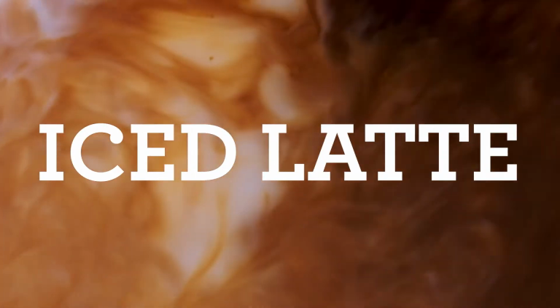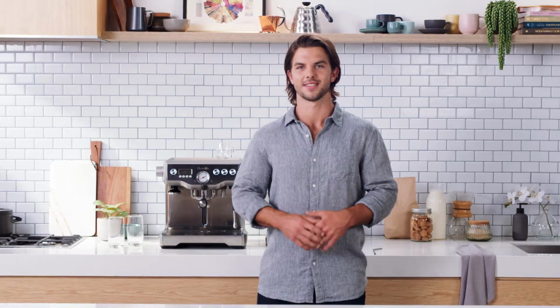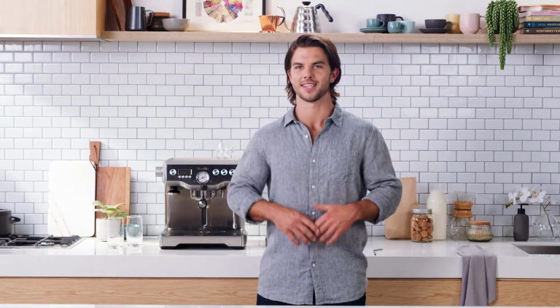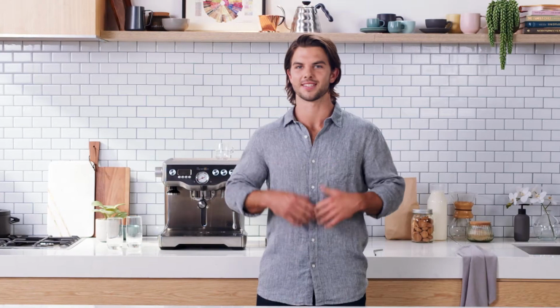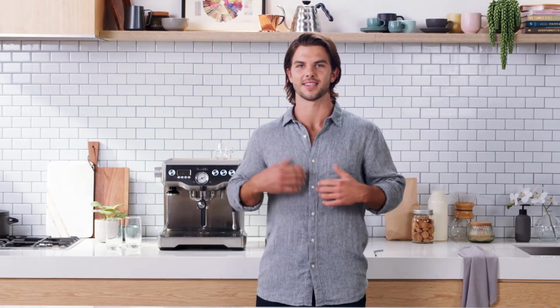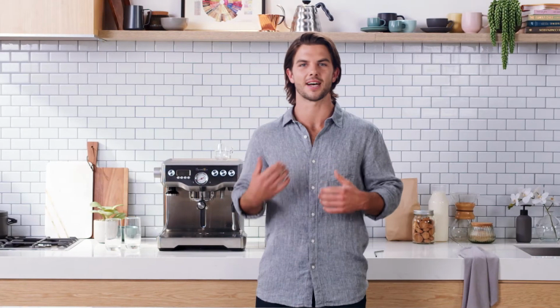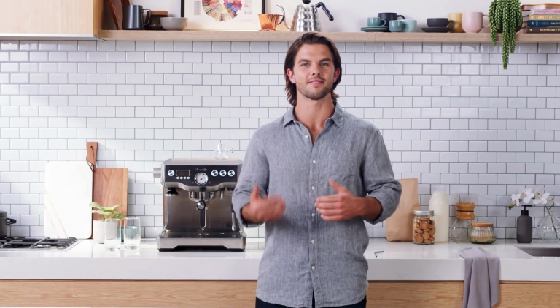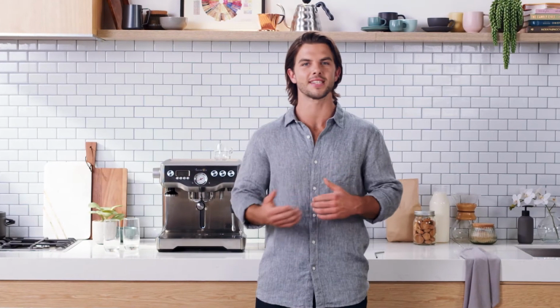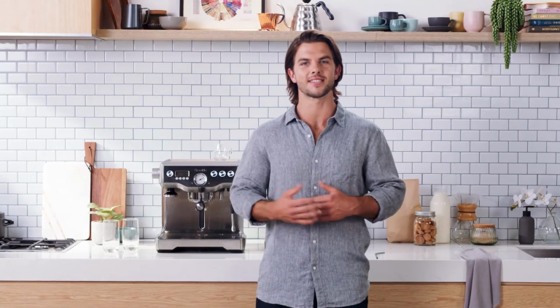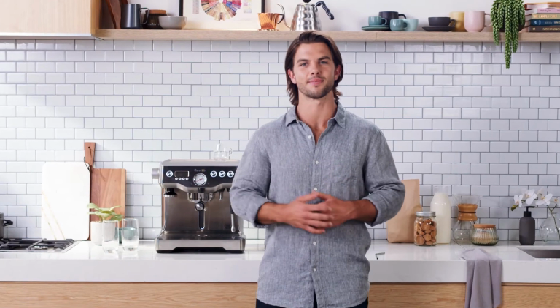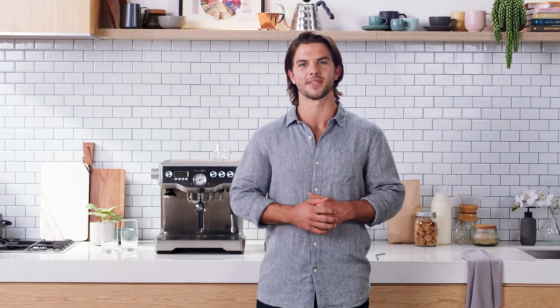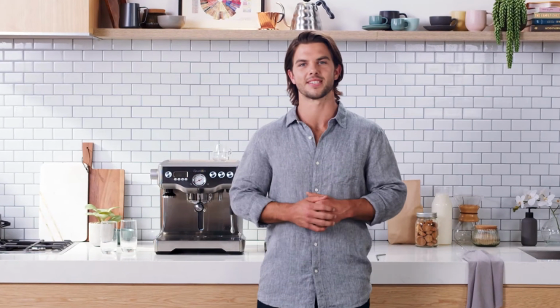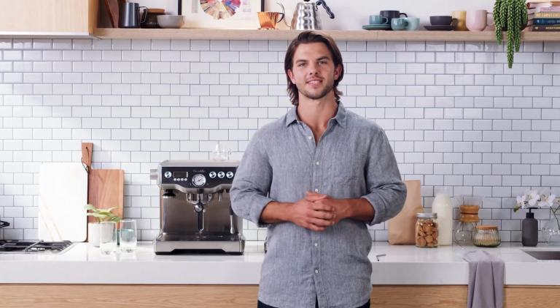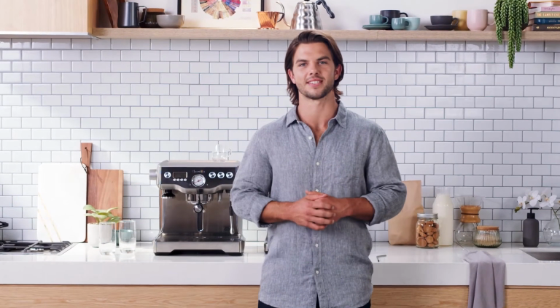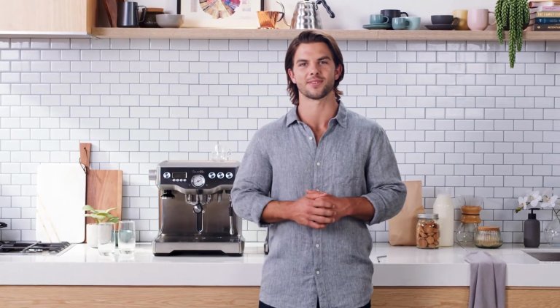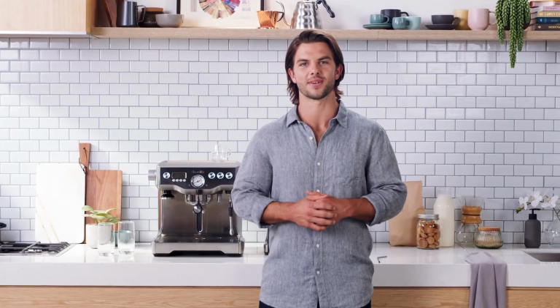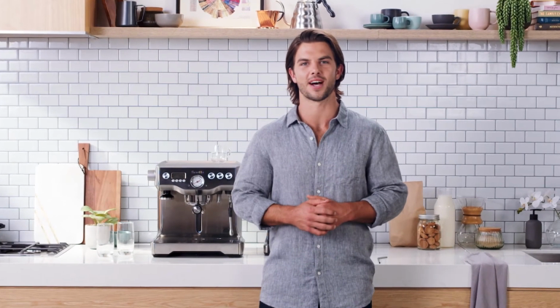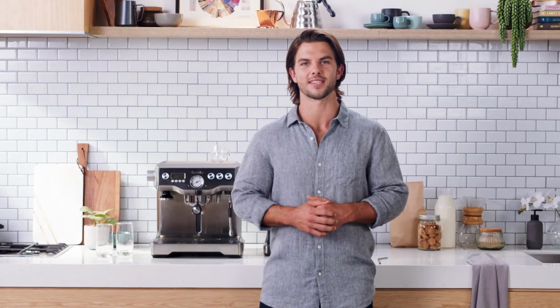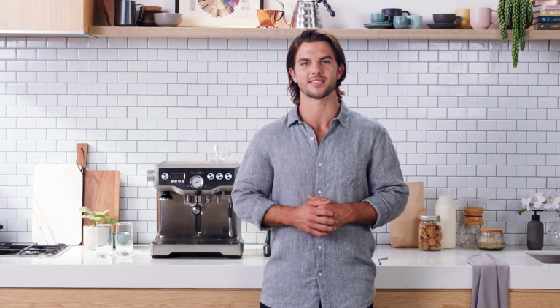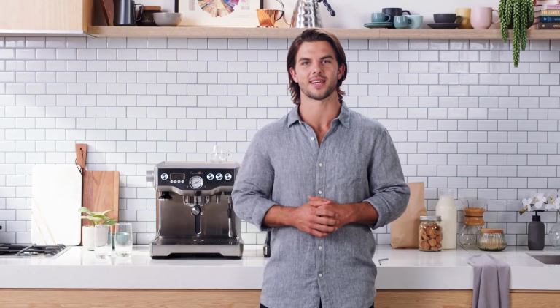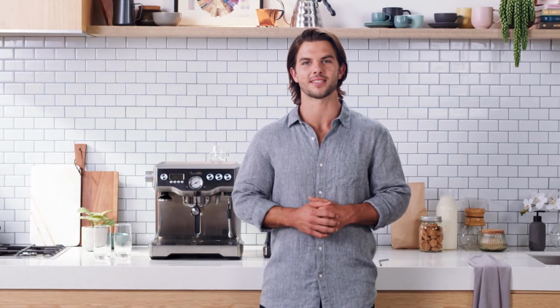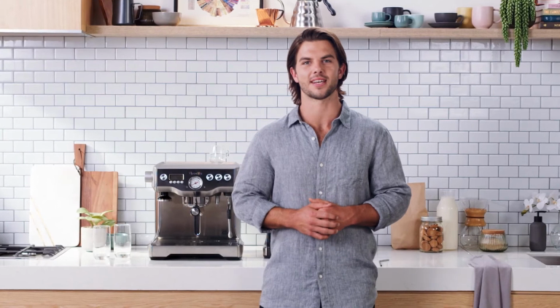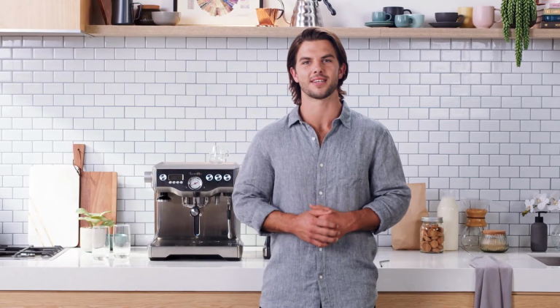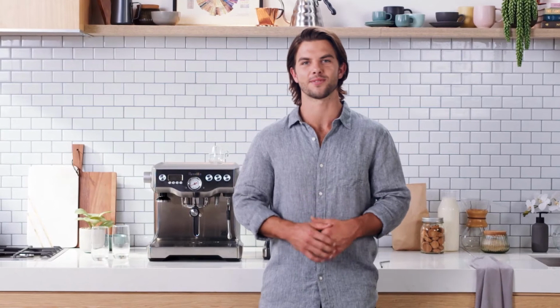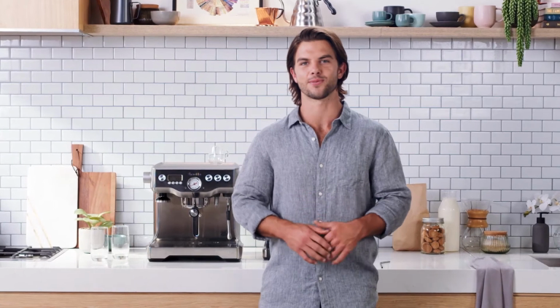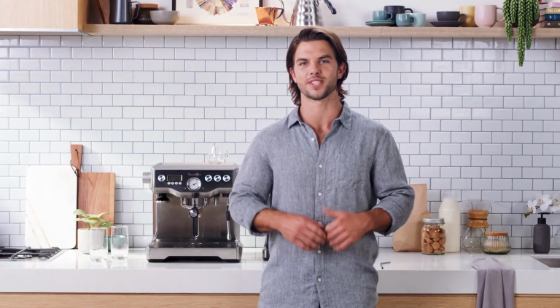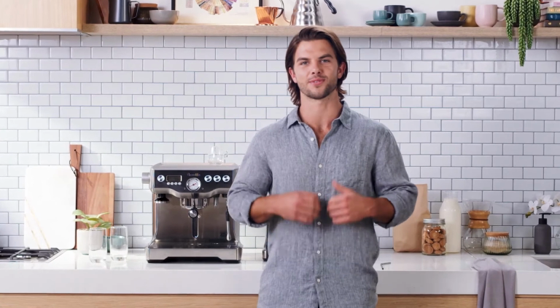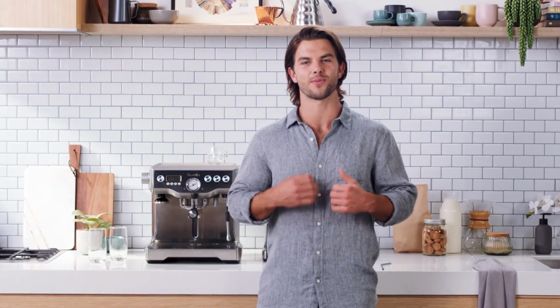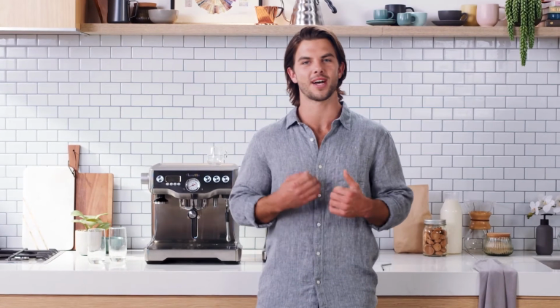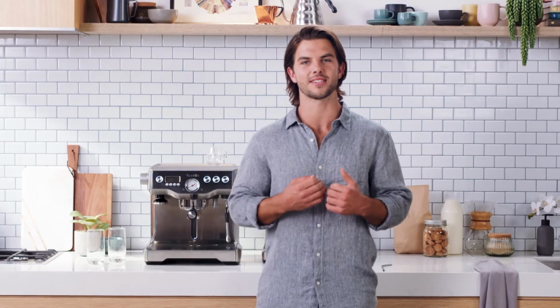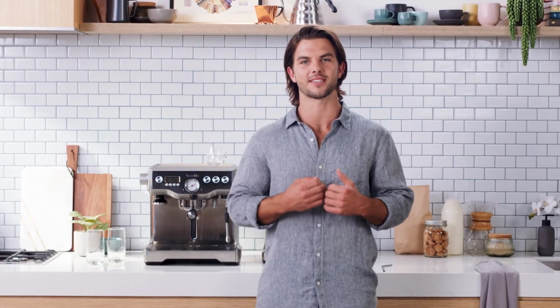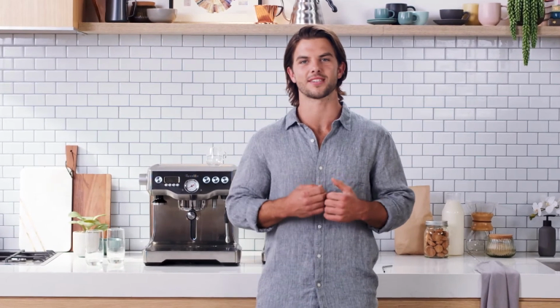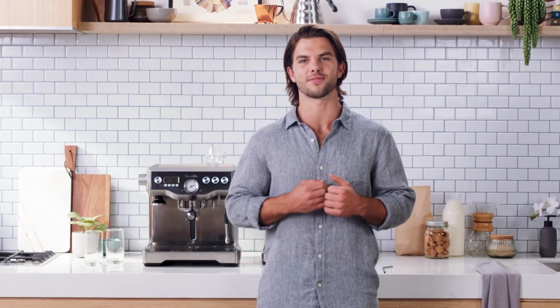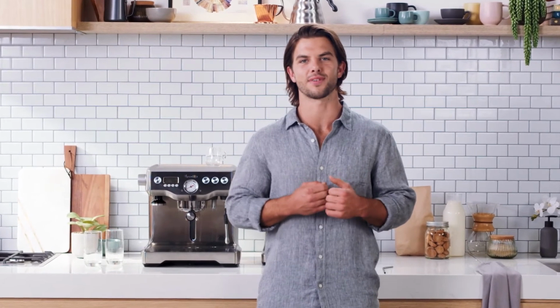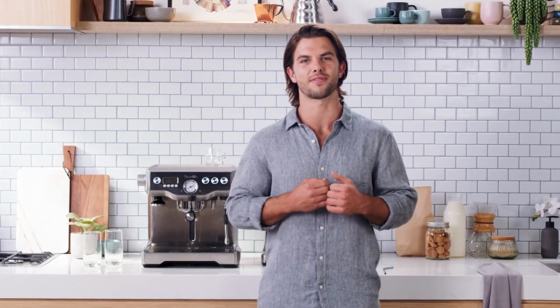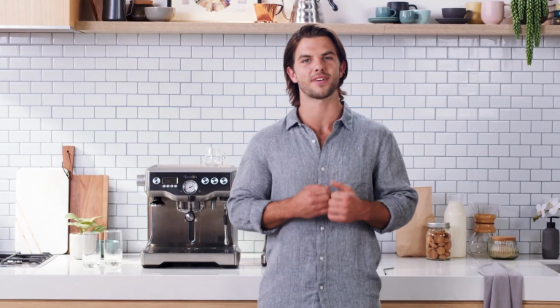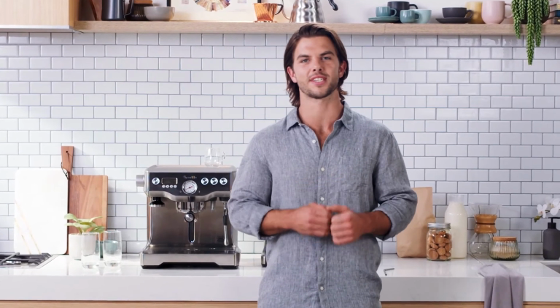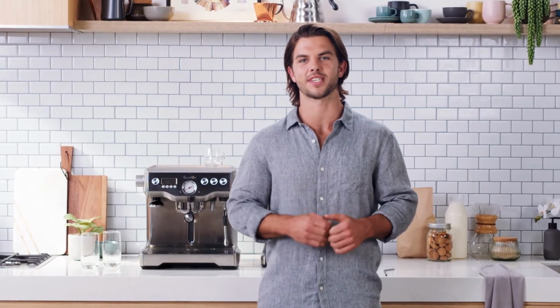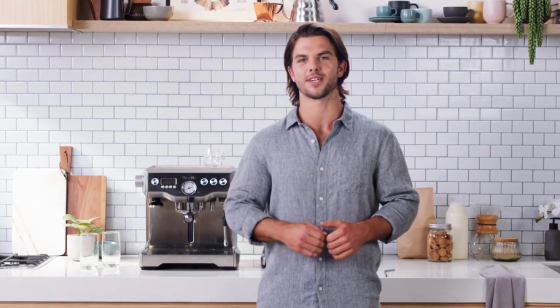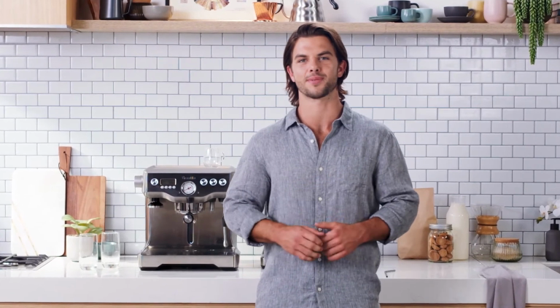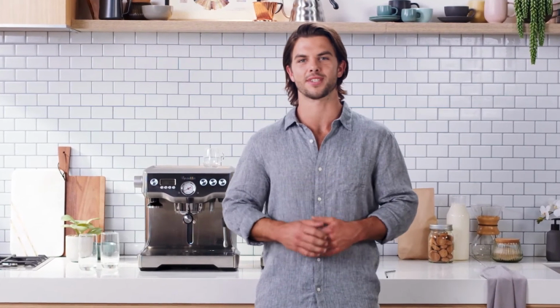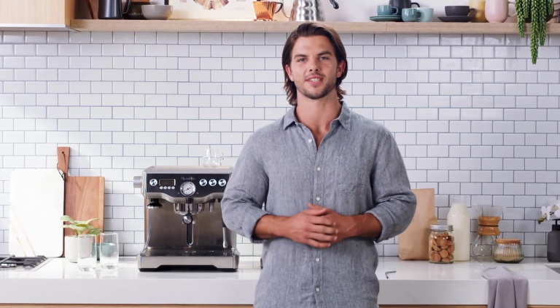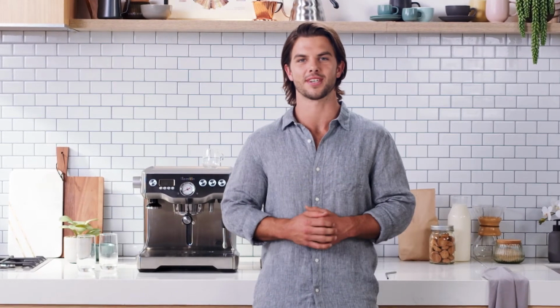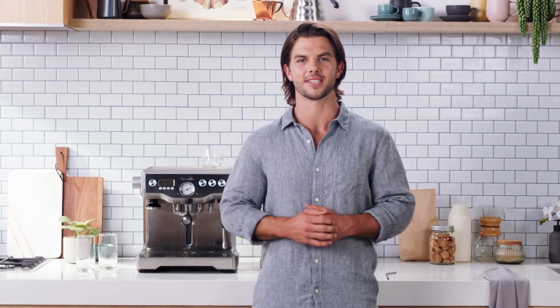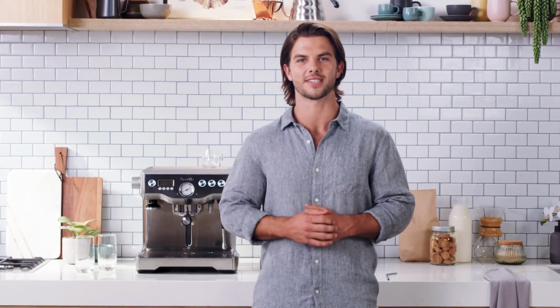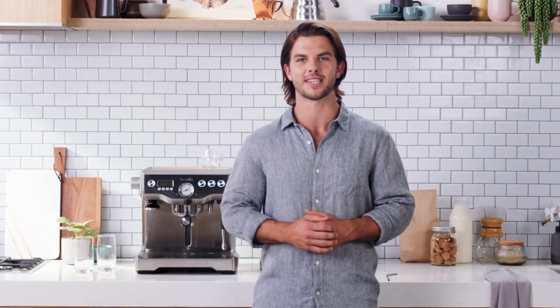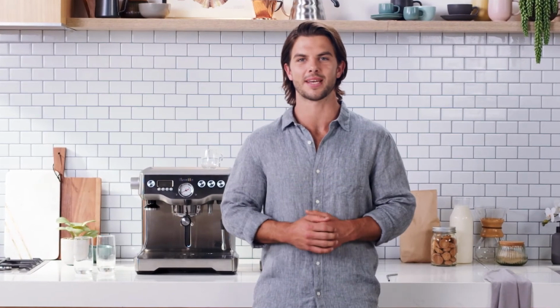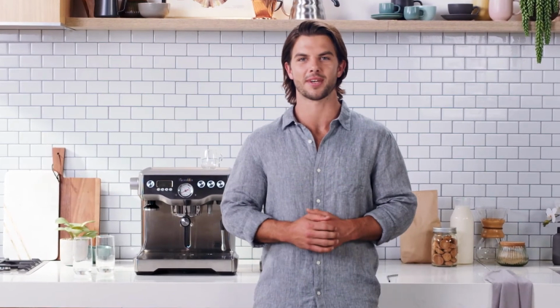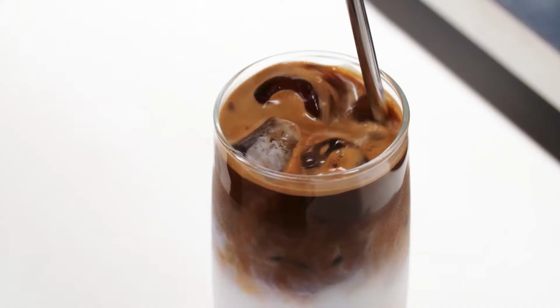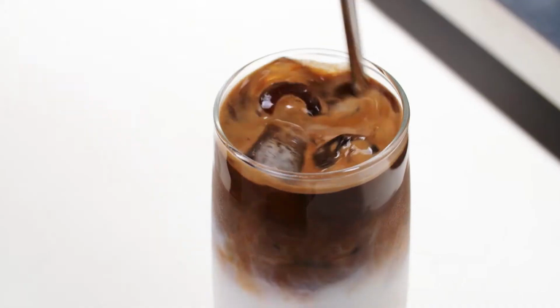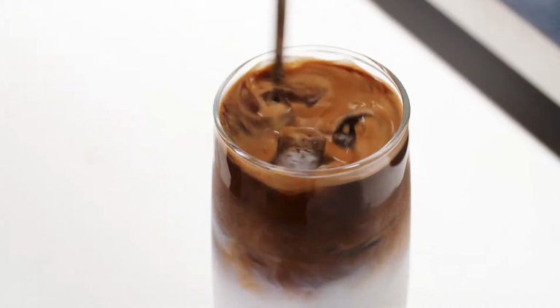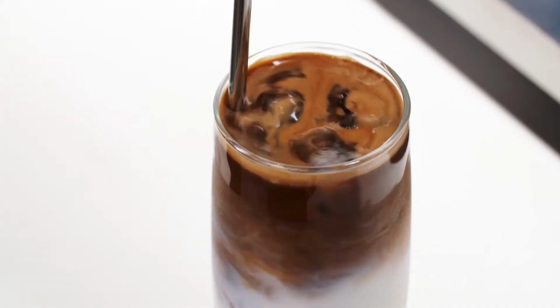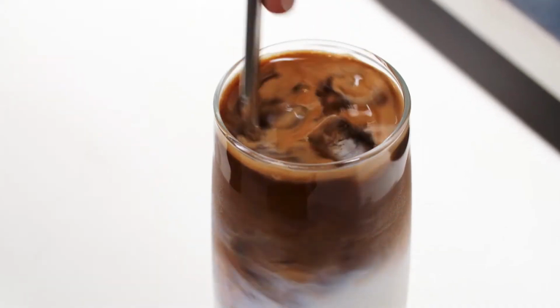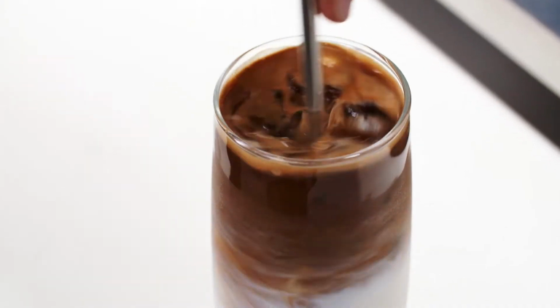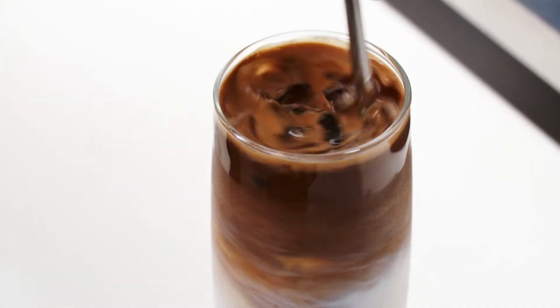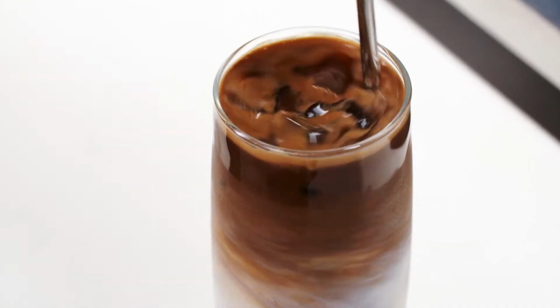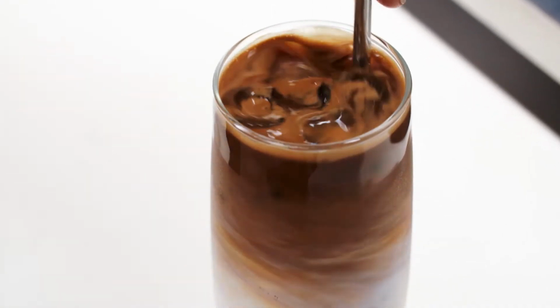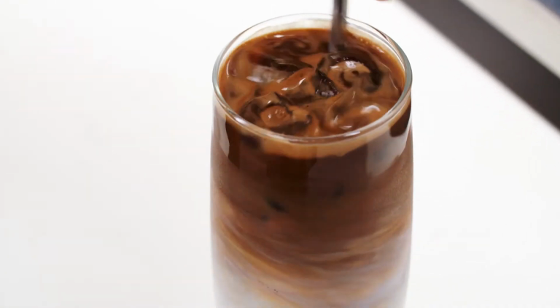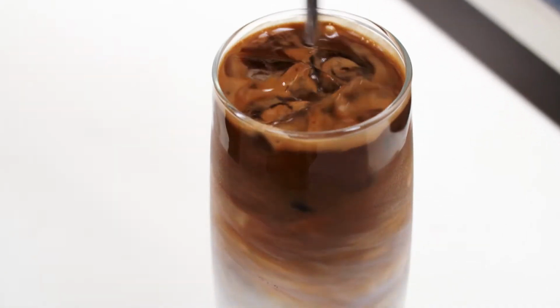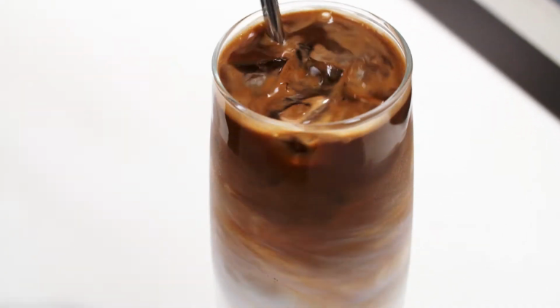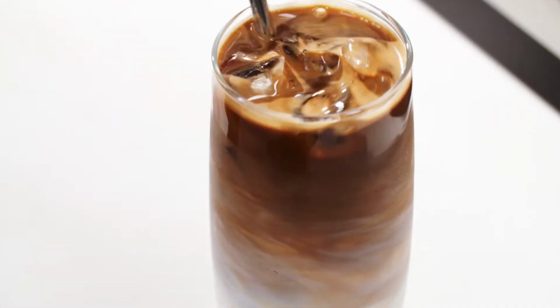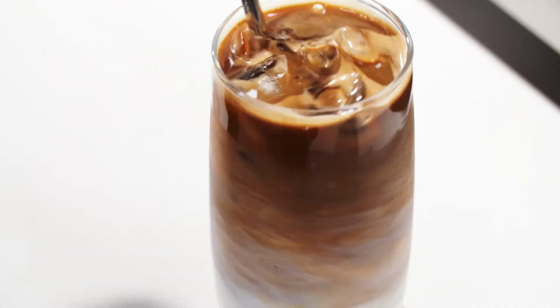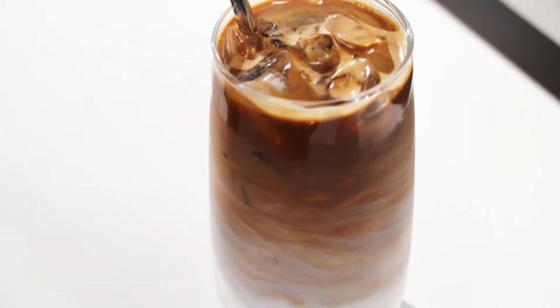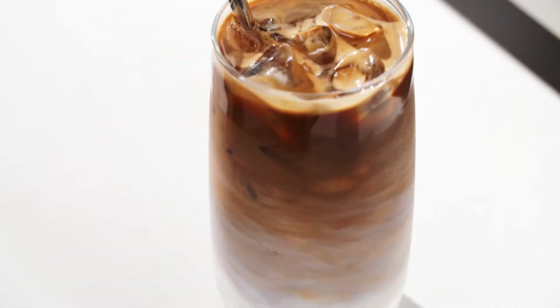There's a lovely simplicity to an iced latte, which is why it's such a refreshing option on a steaming hot day. Let's get into it.